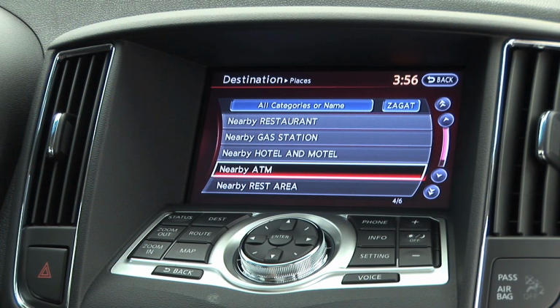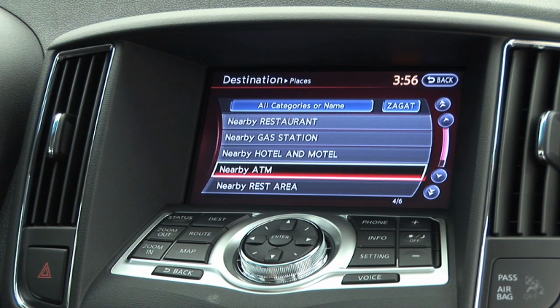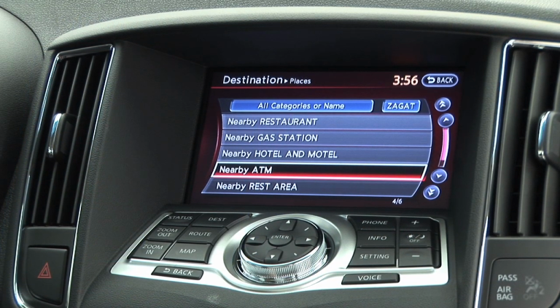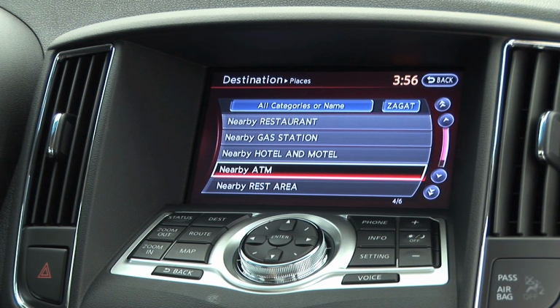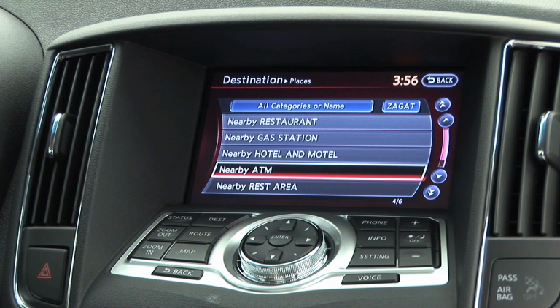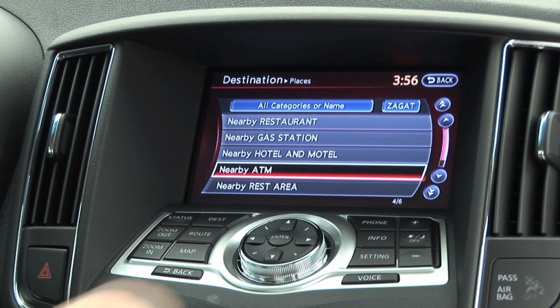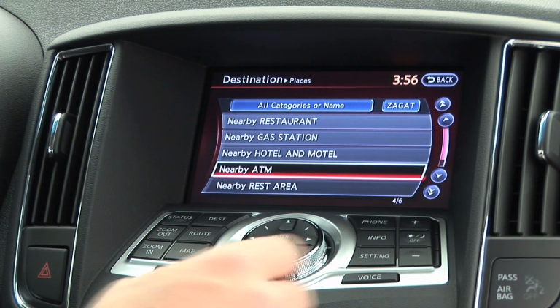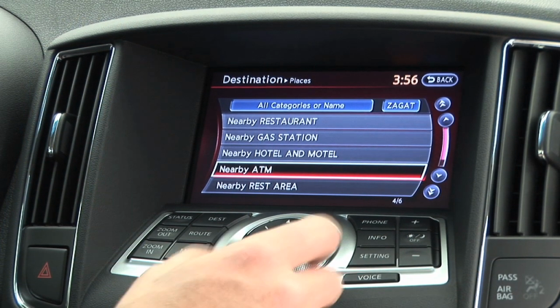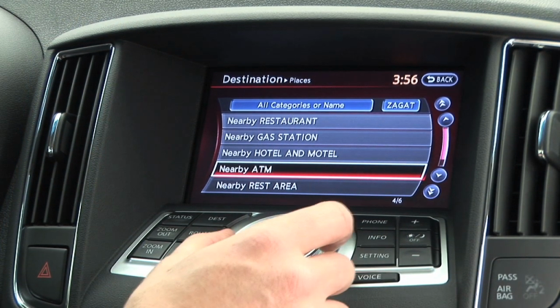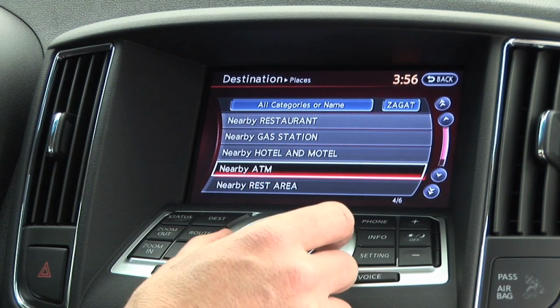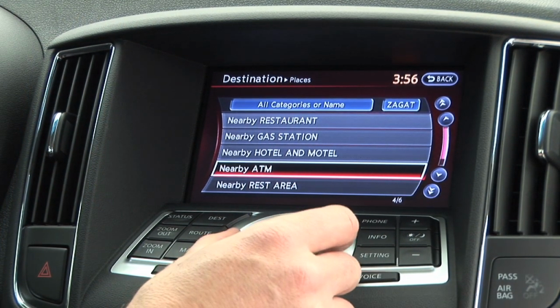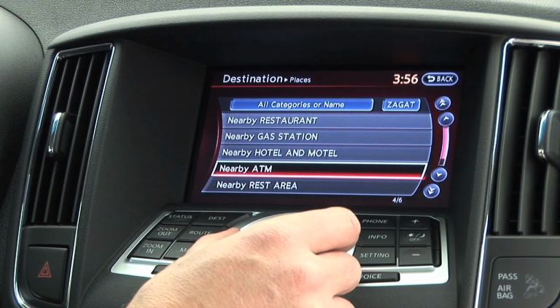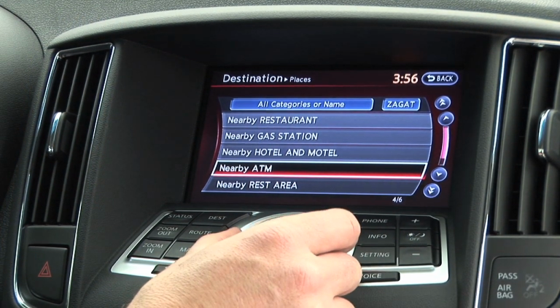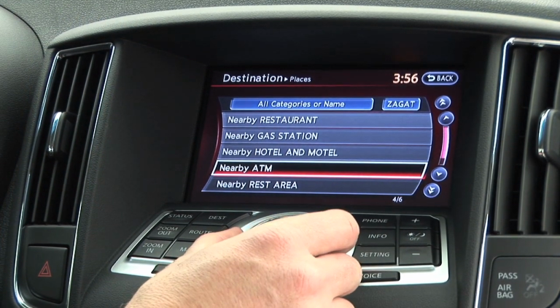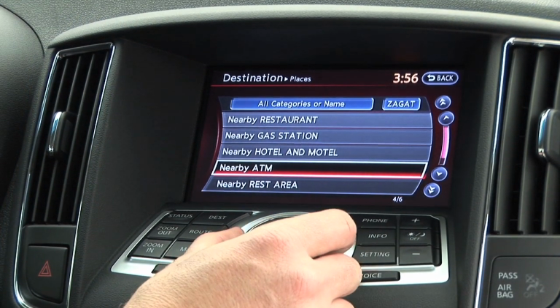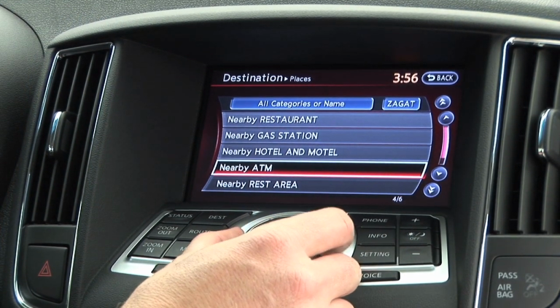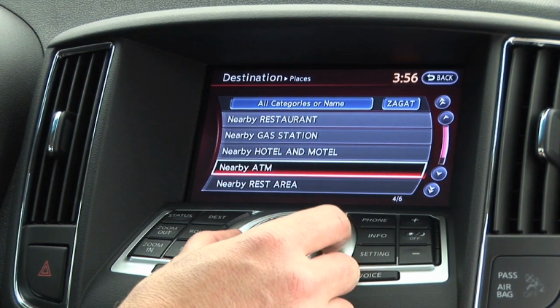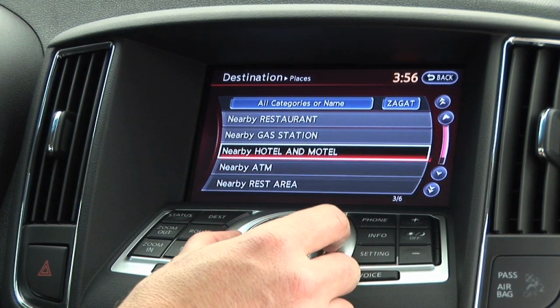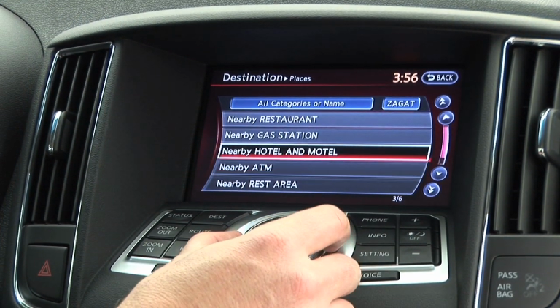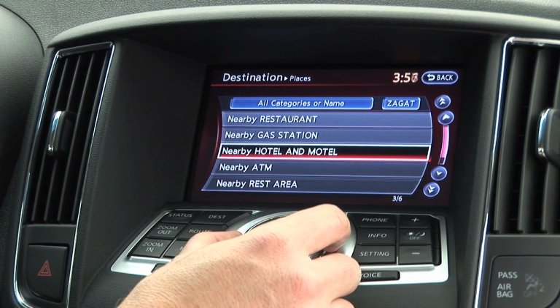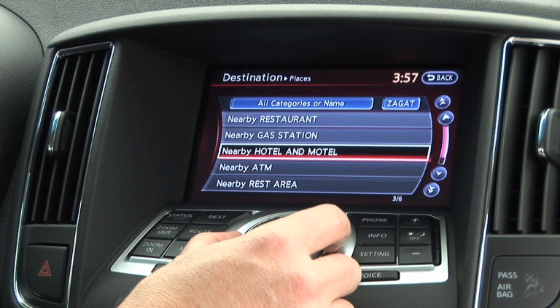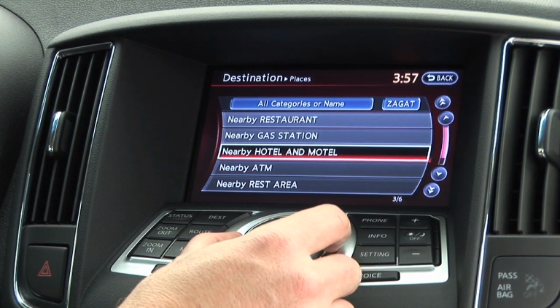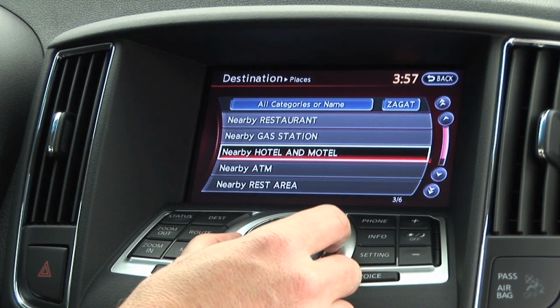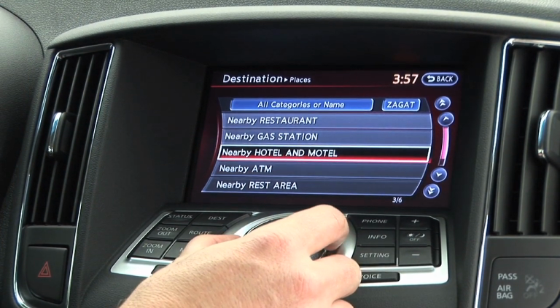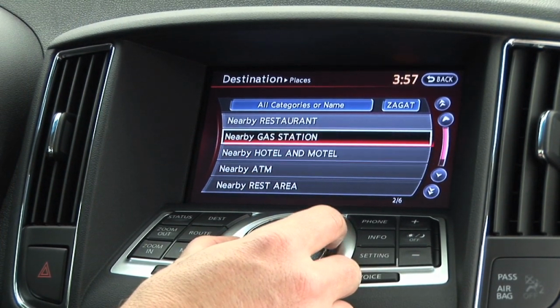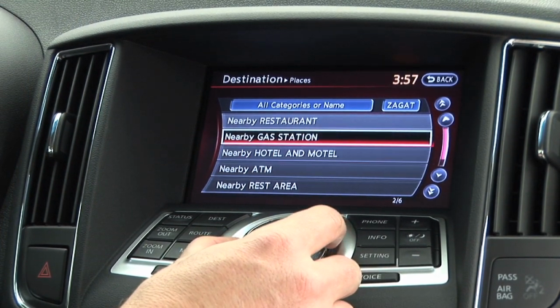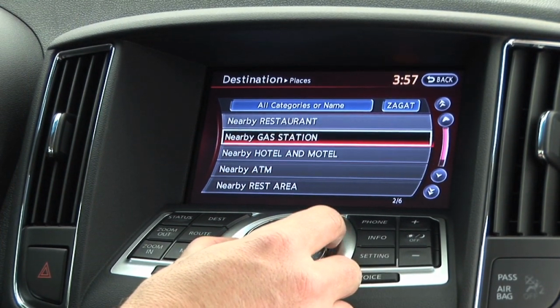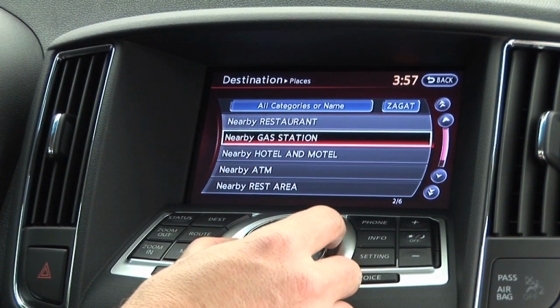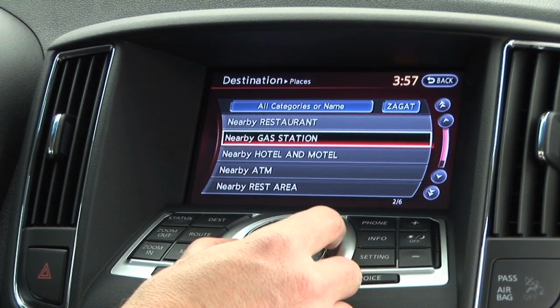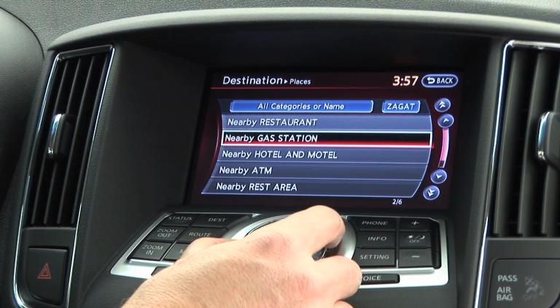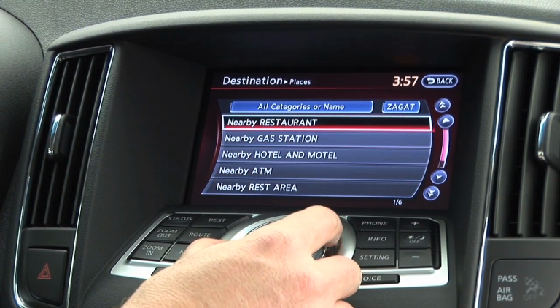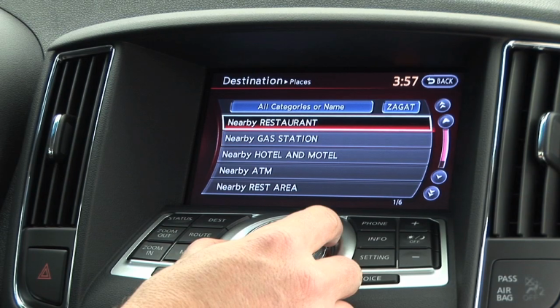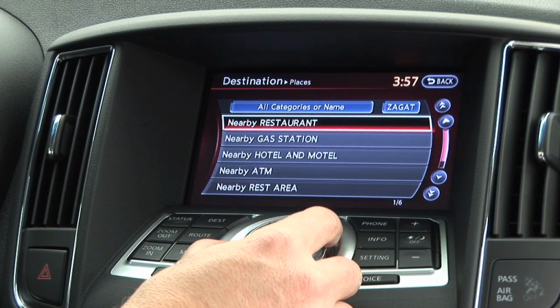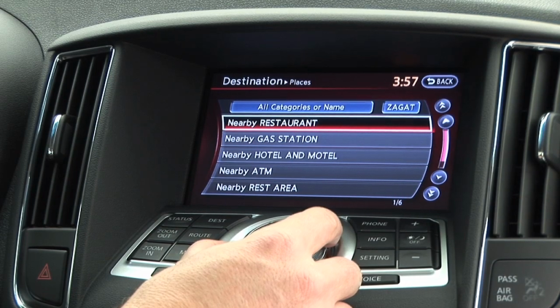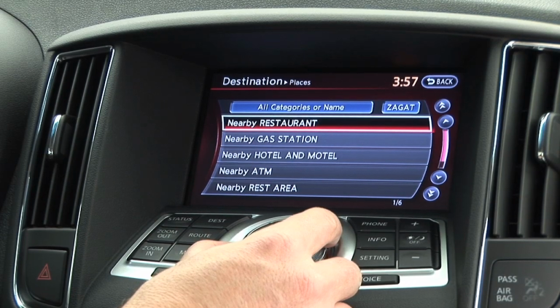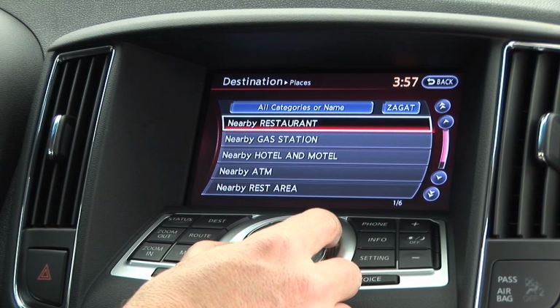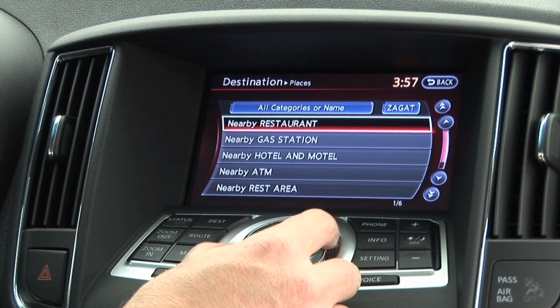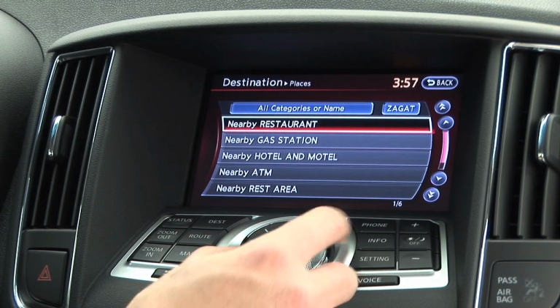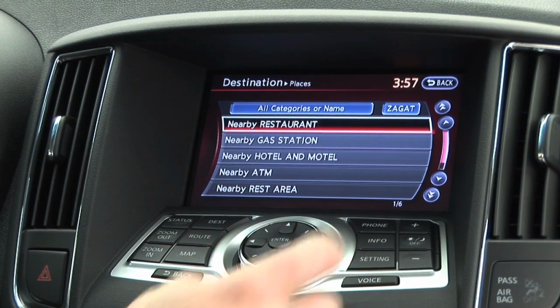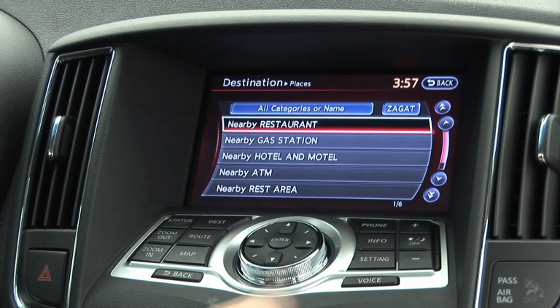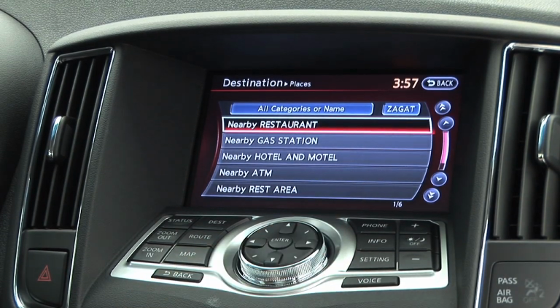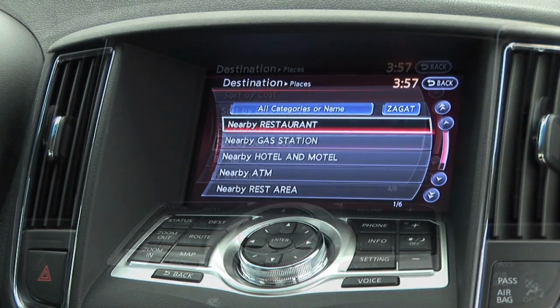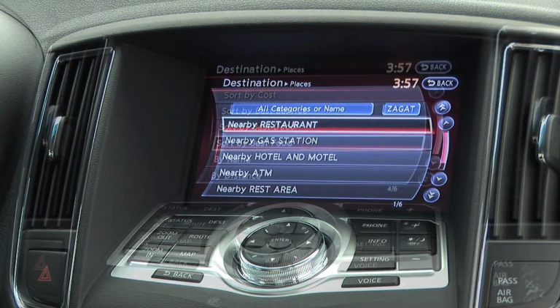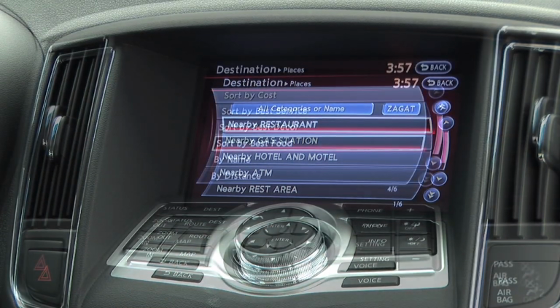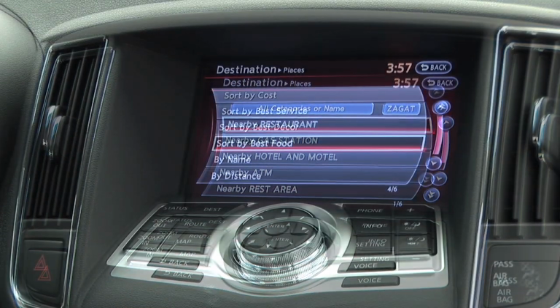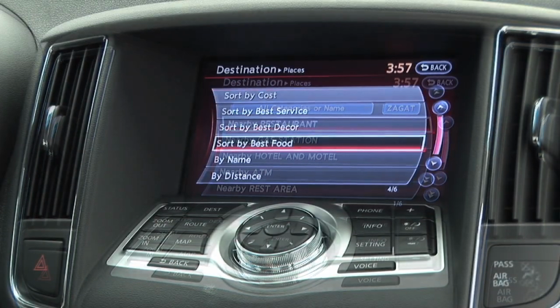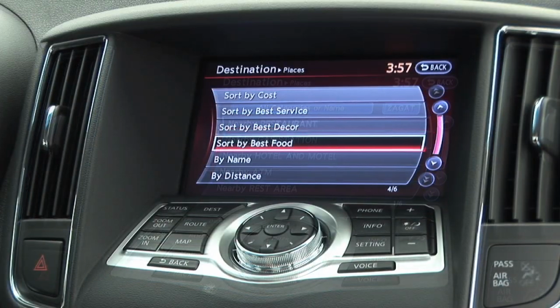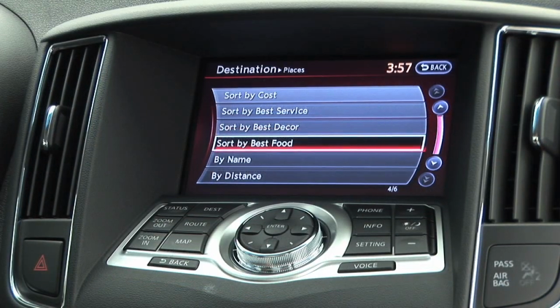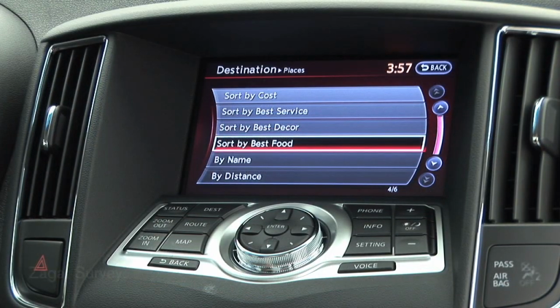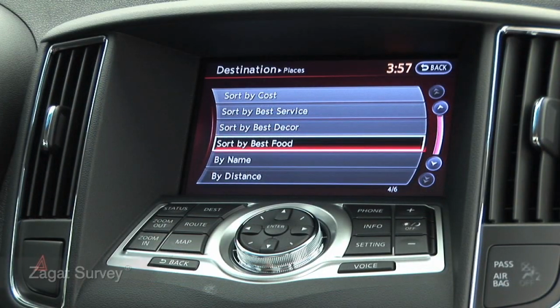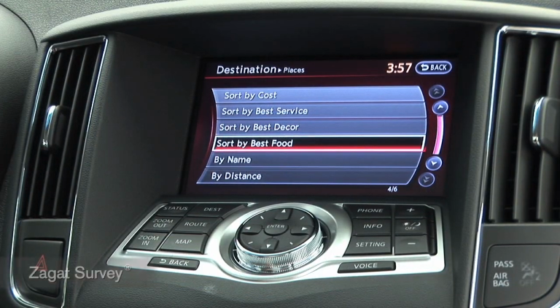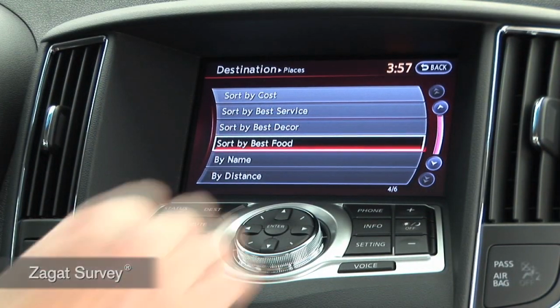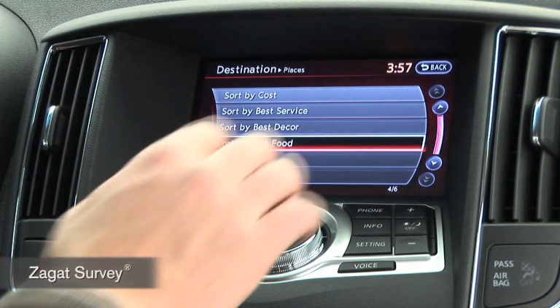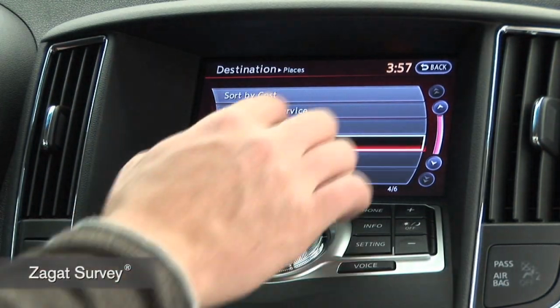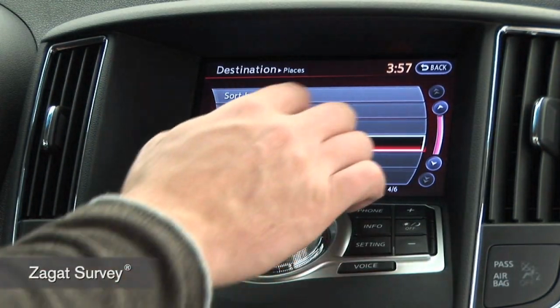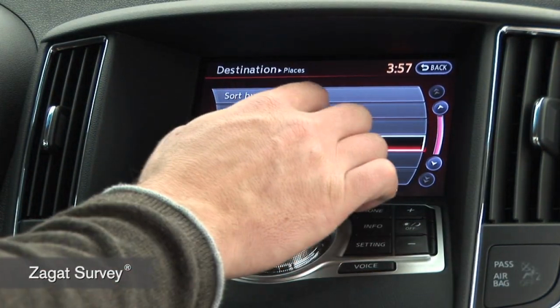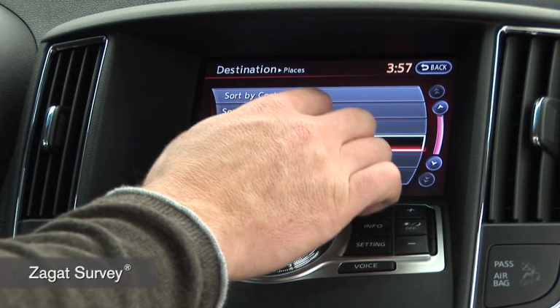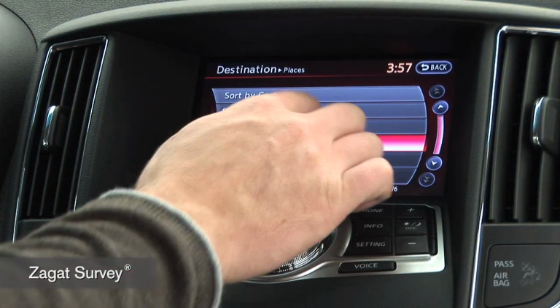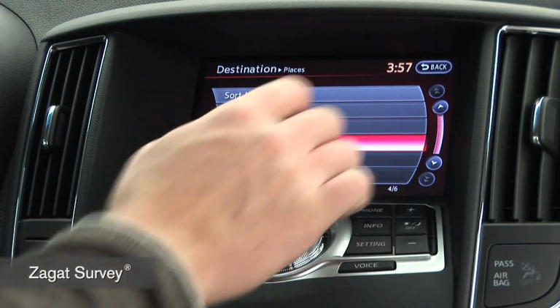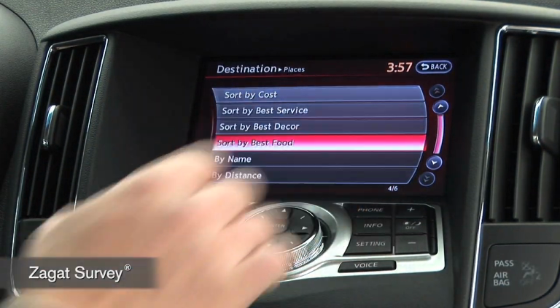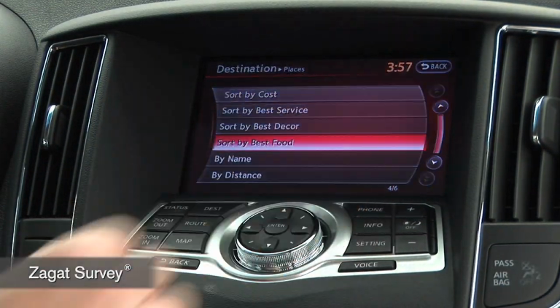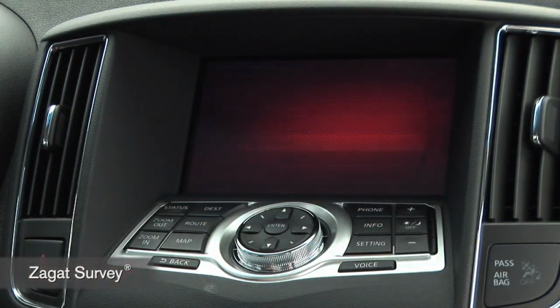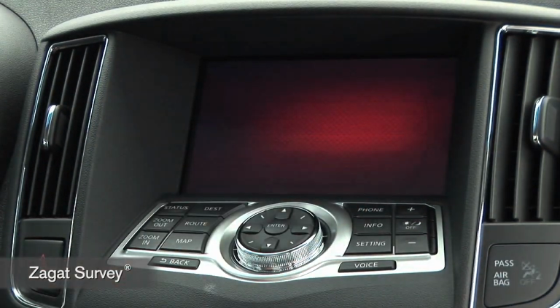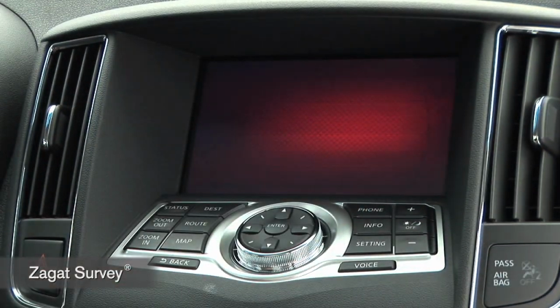You can navigate through millions of listings like ATMs, hotels, gas stations, and restaurants. There's even Zagat restaurant ratings available.